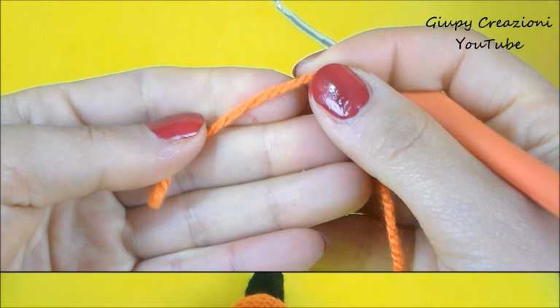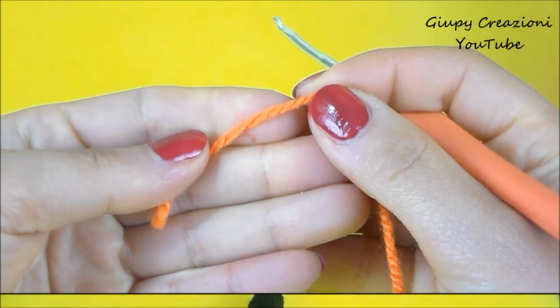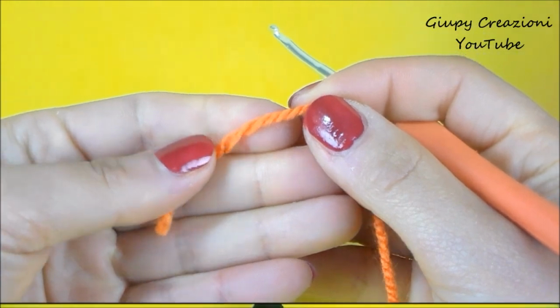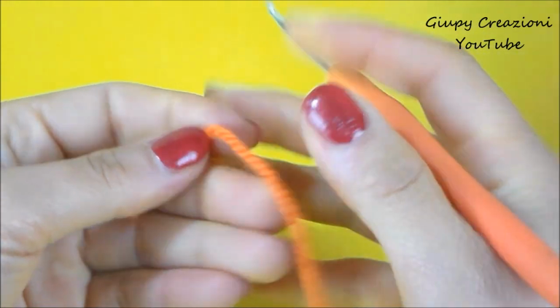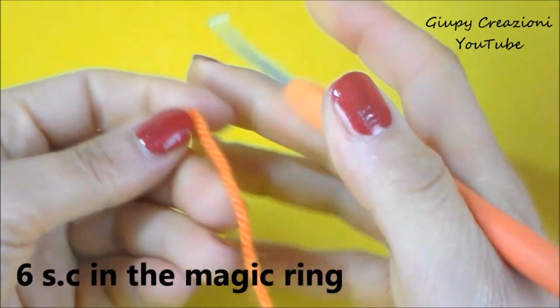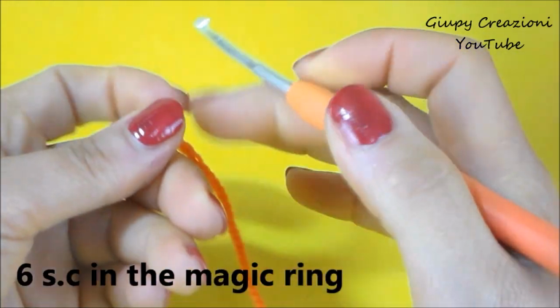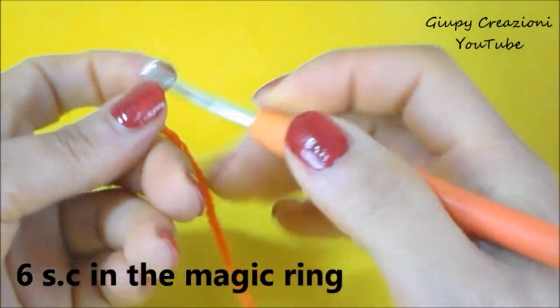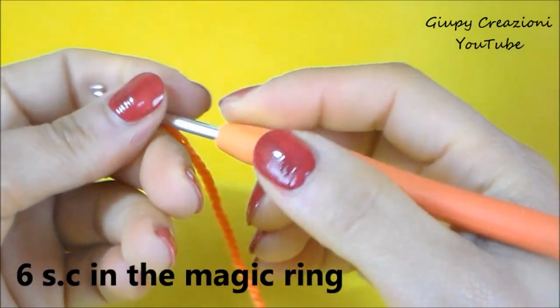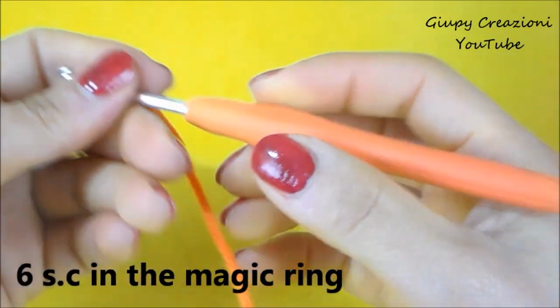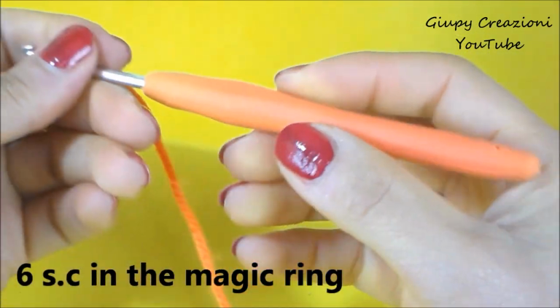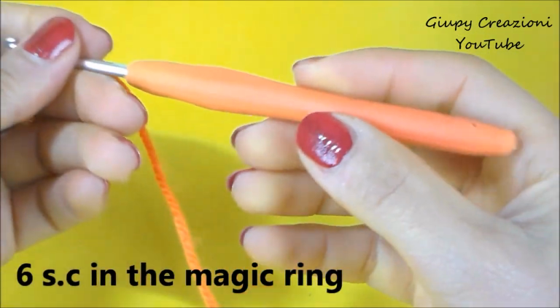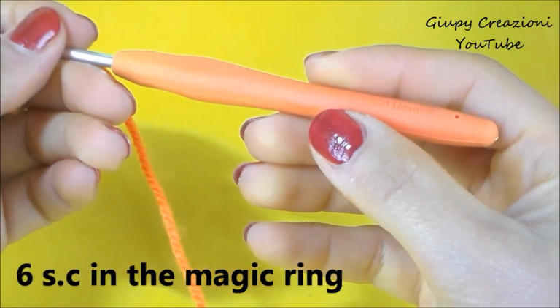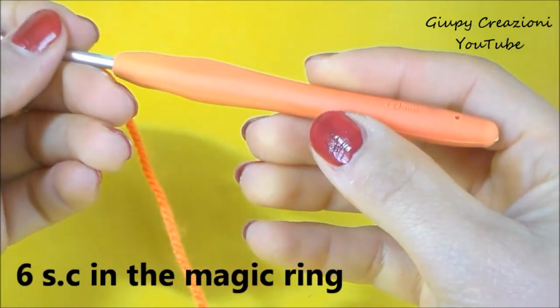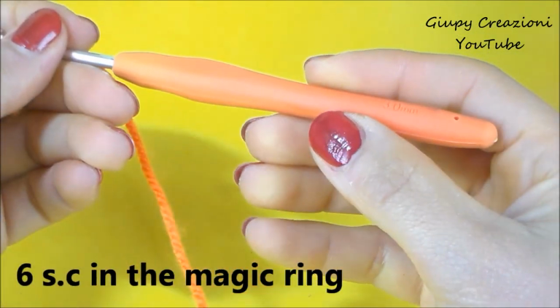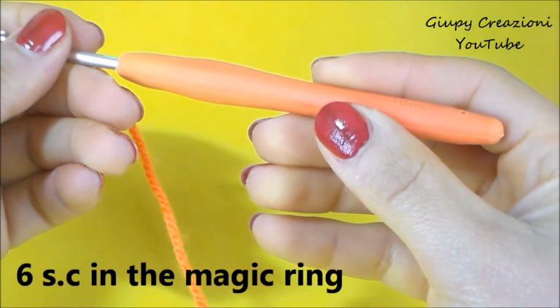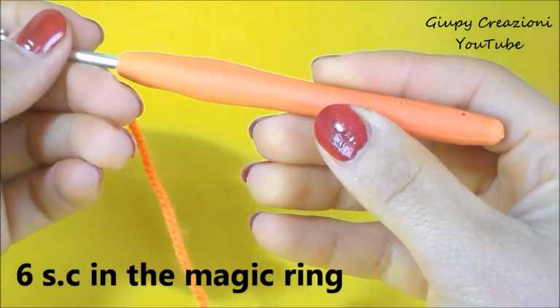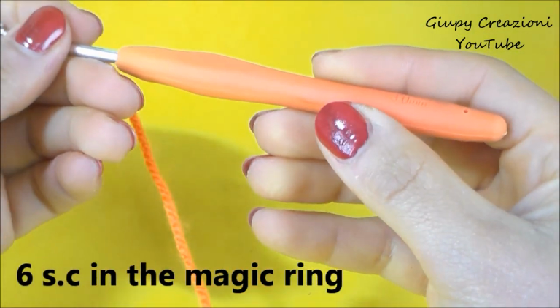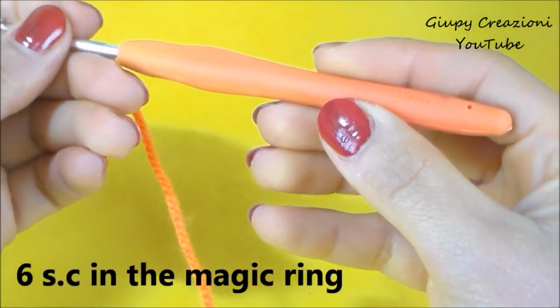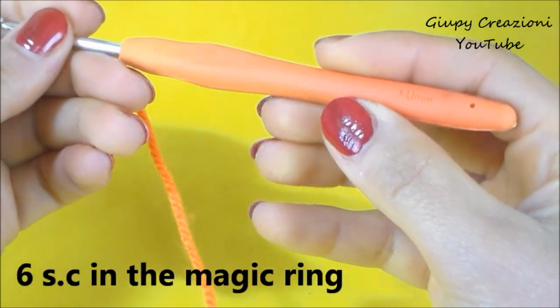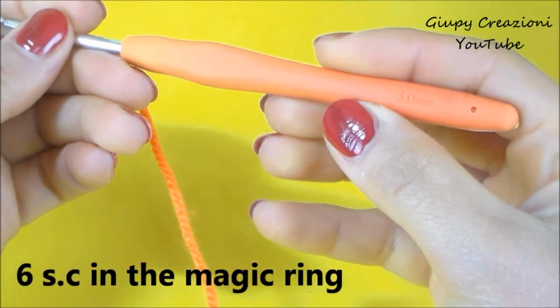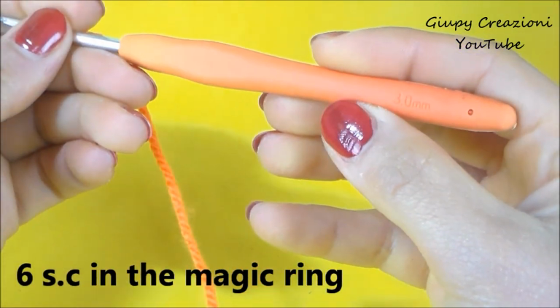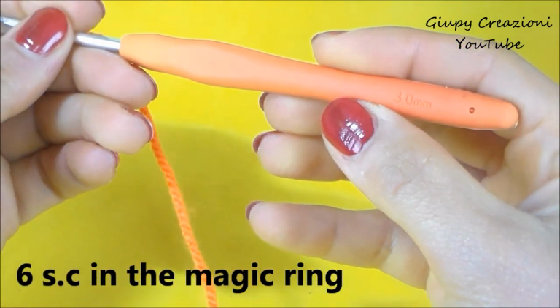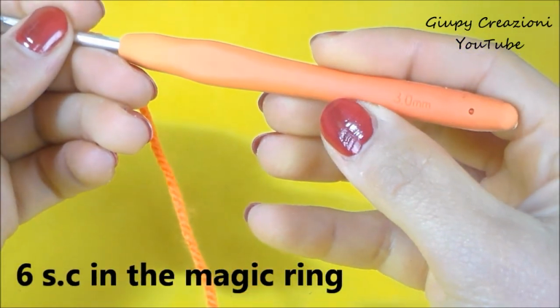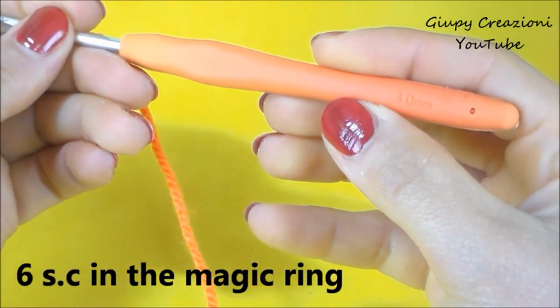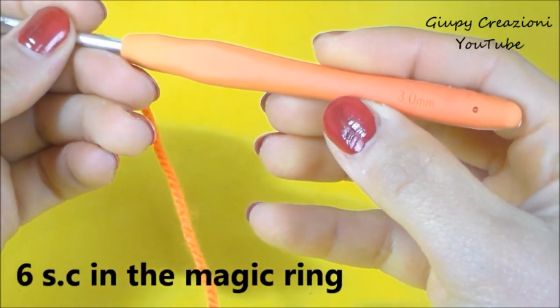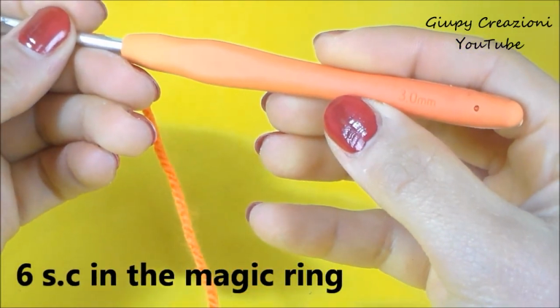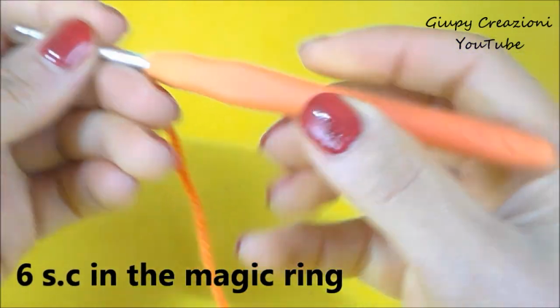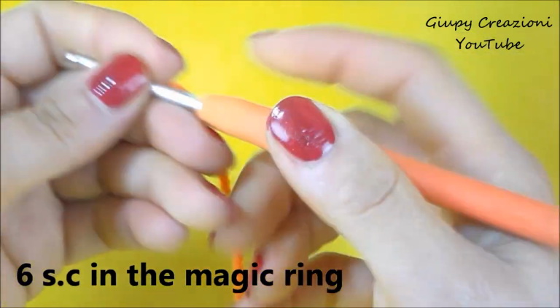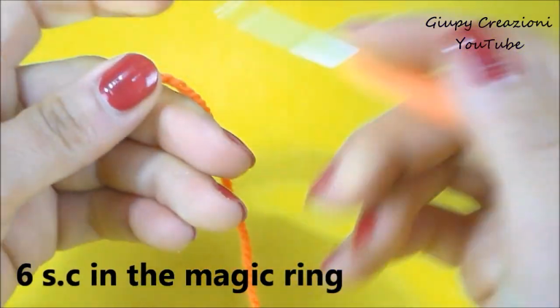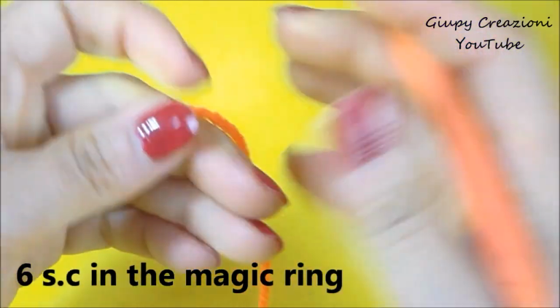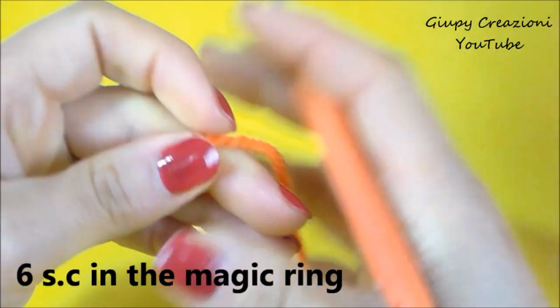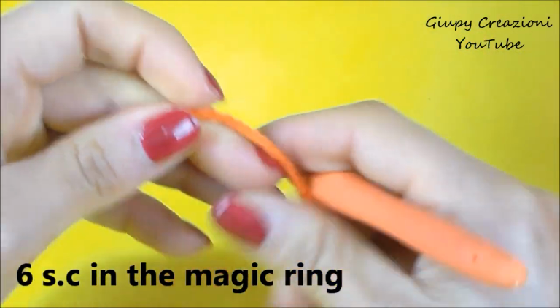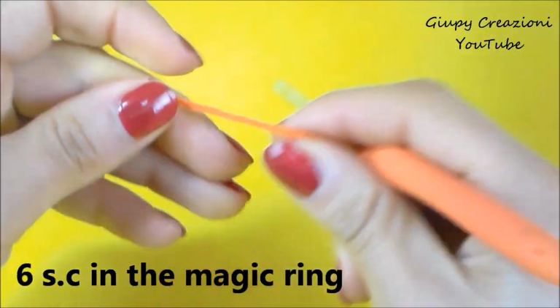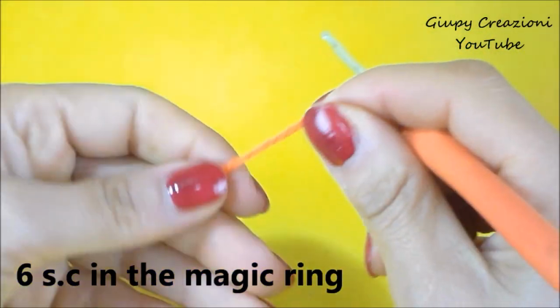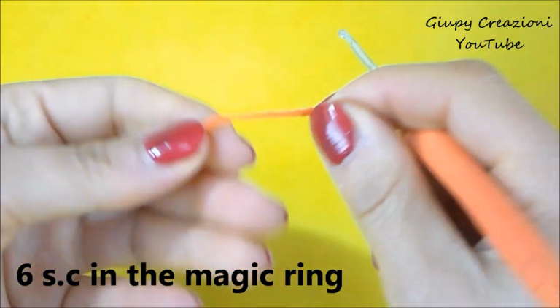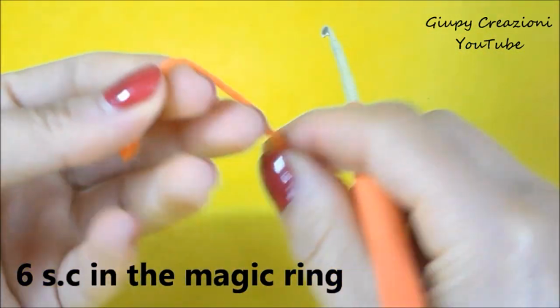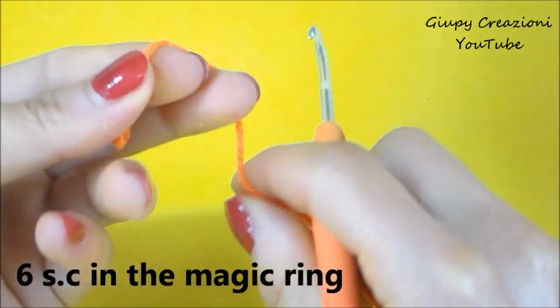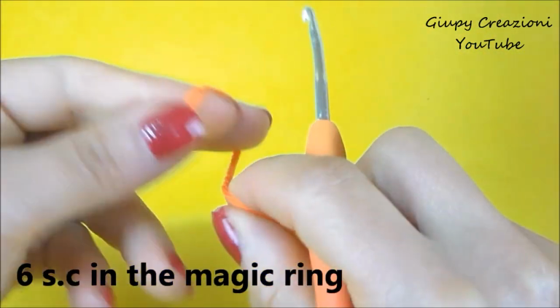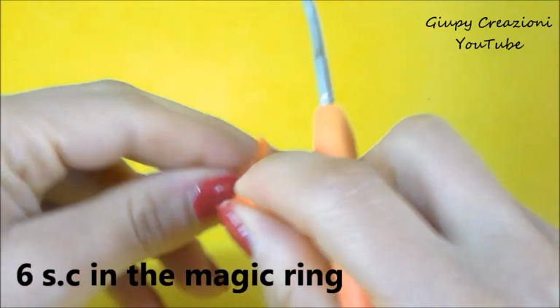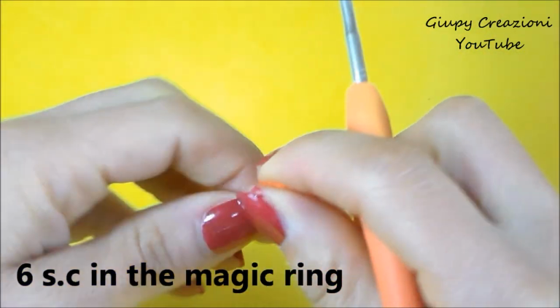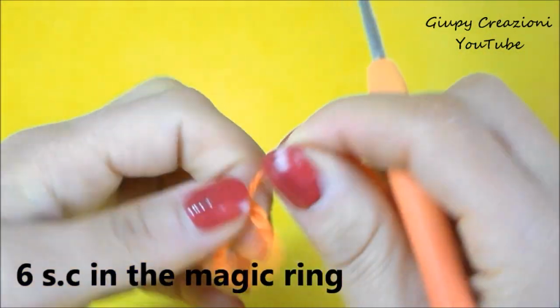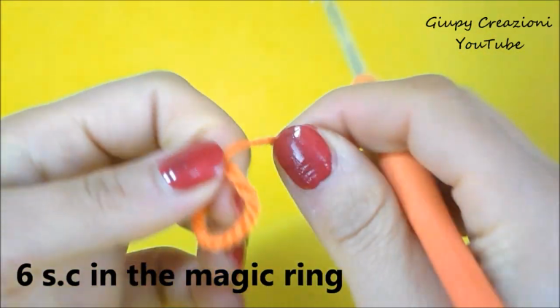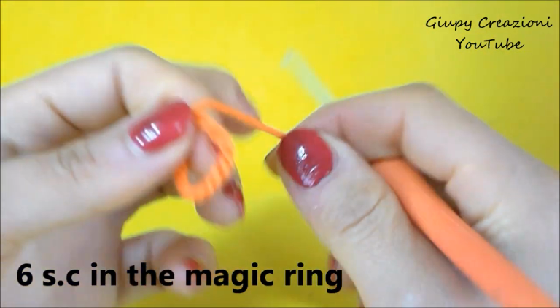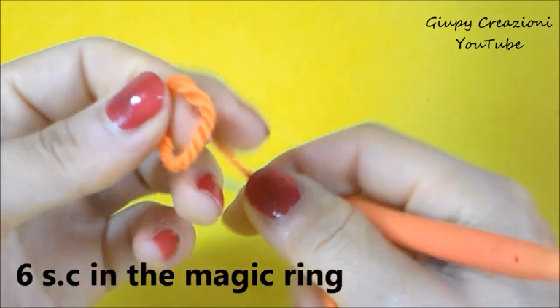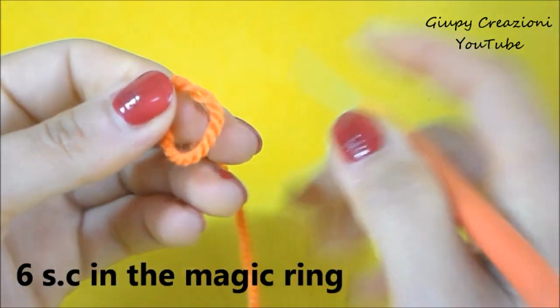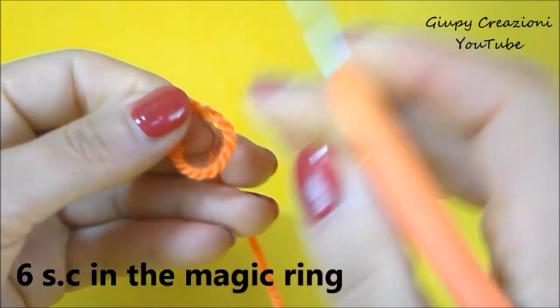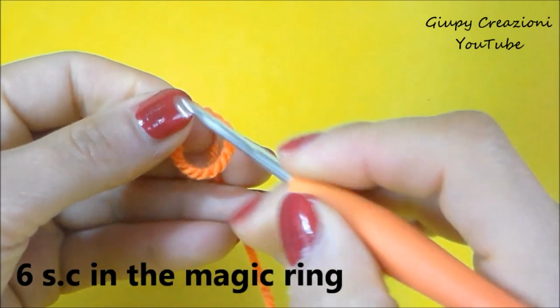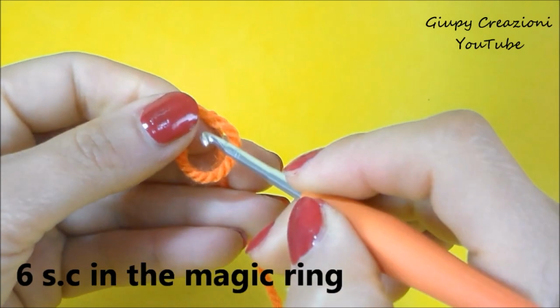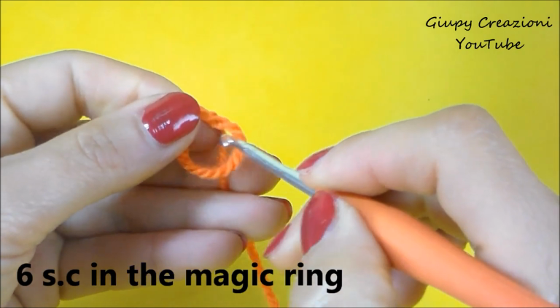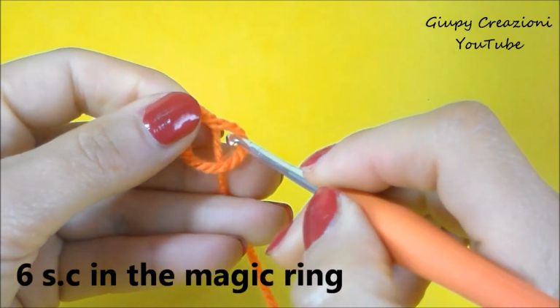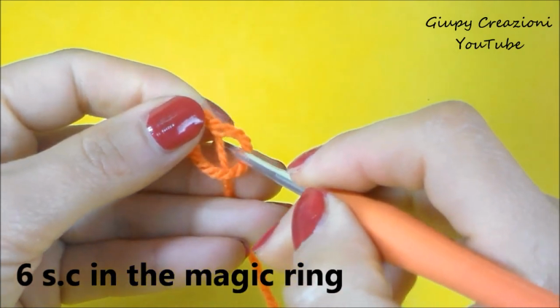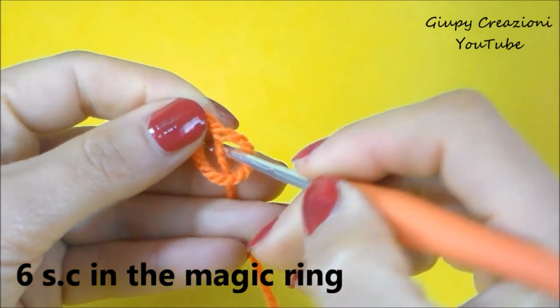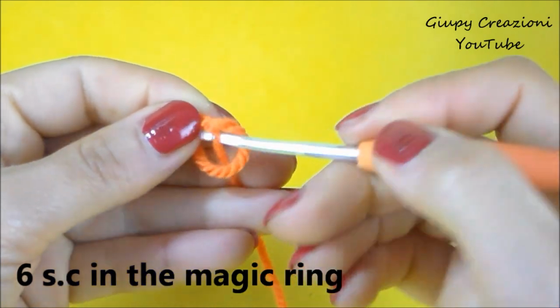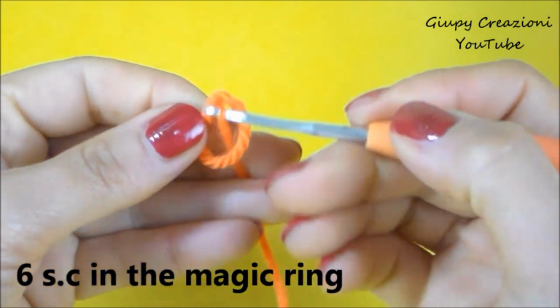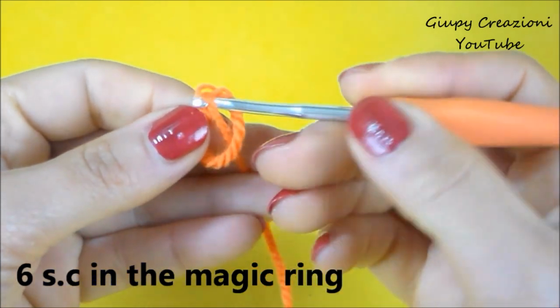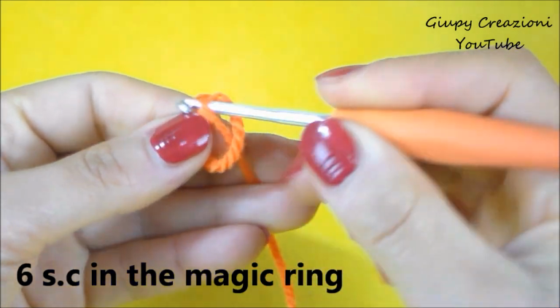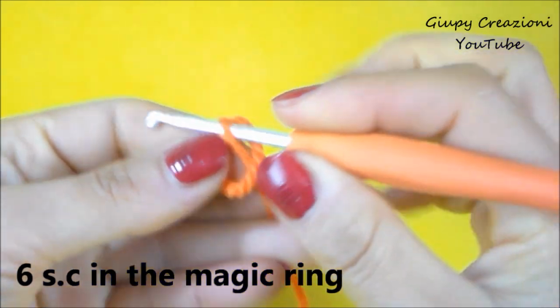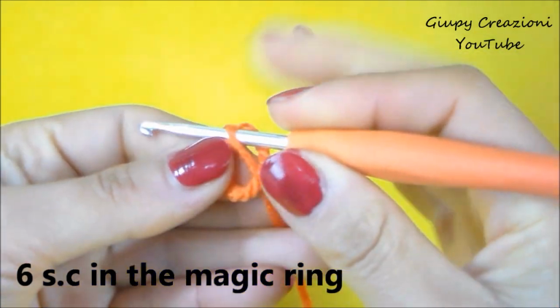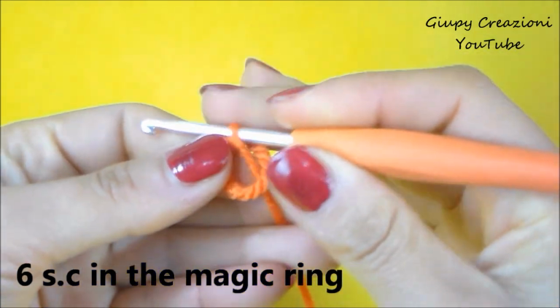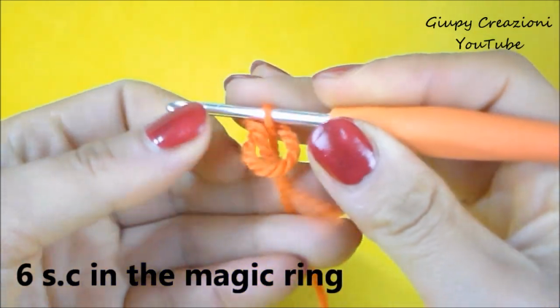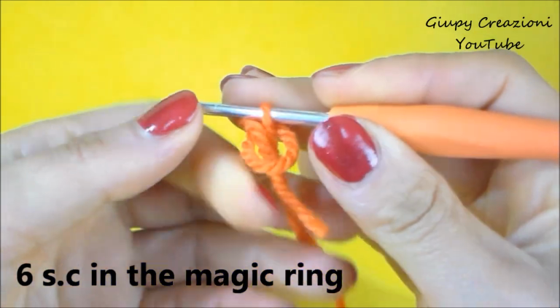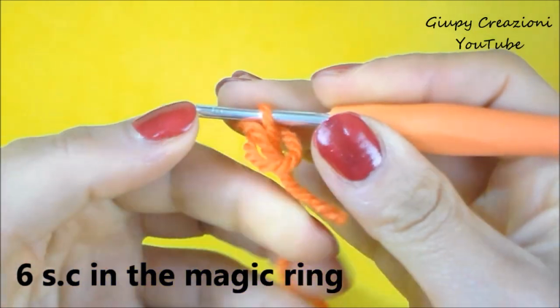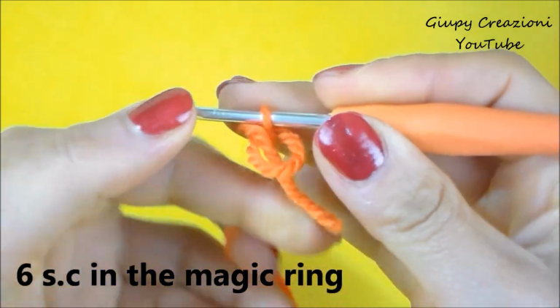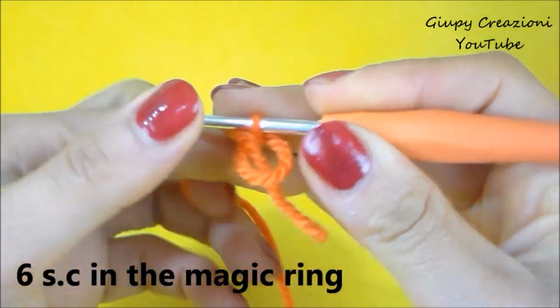Con un filato acrilico e l'uncinetto numero 3, avviamo un anello magico di 6 maglie basse.